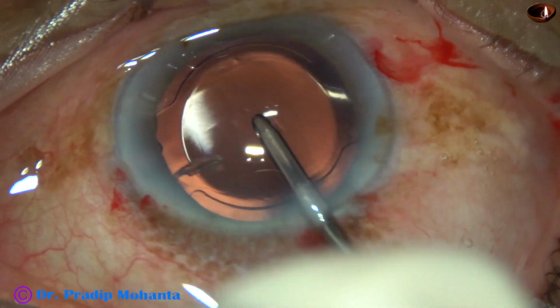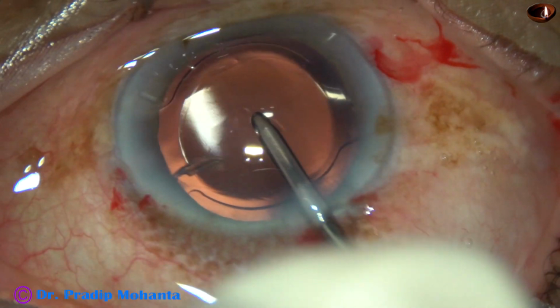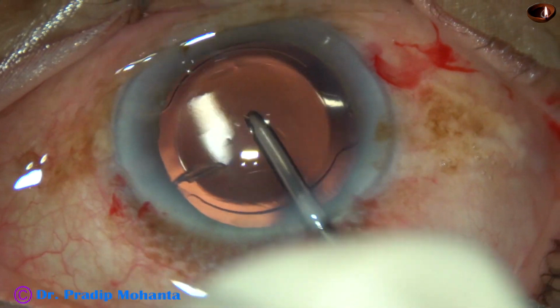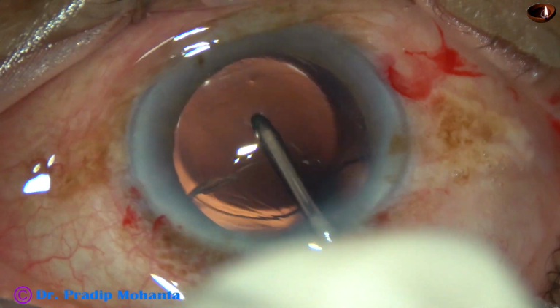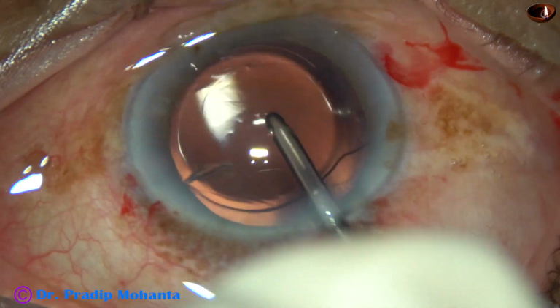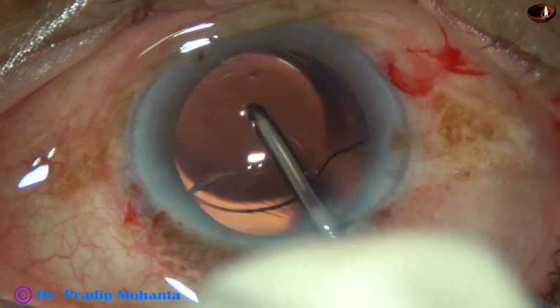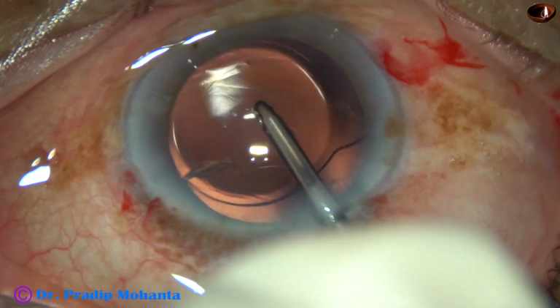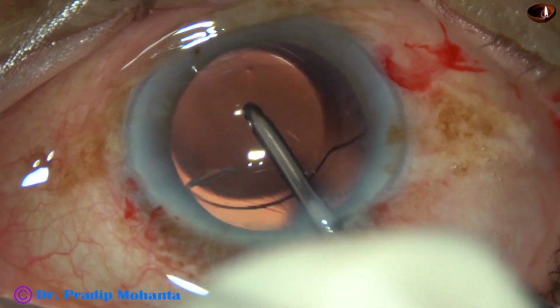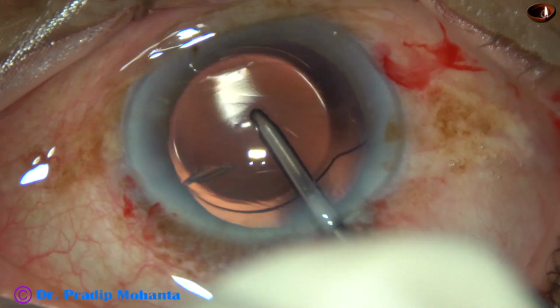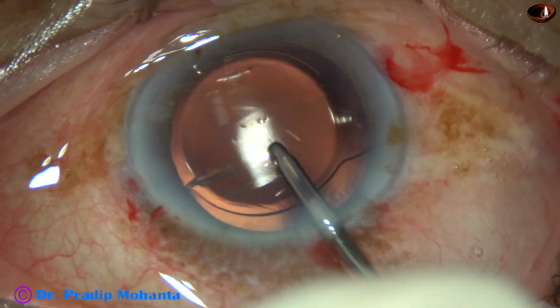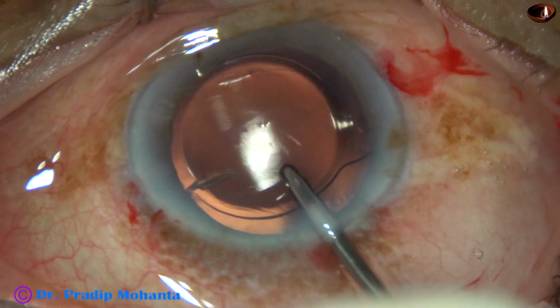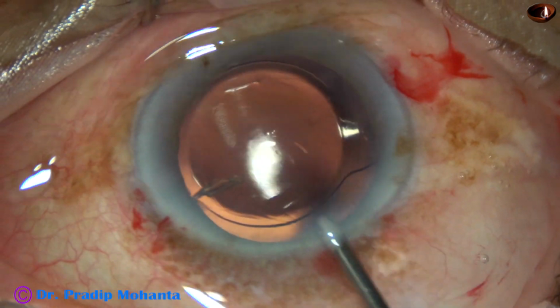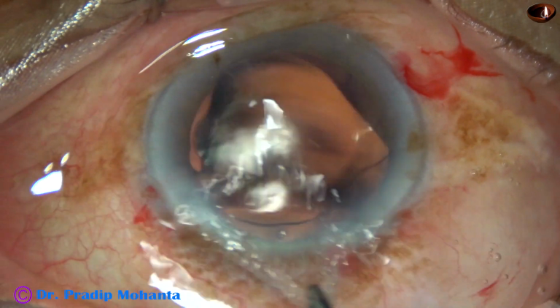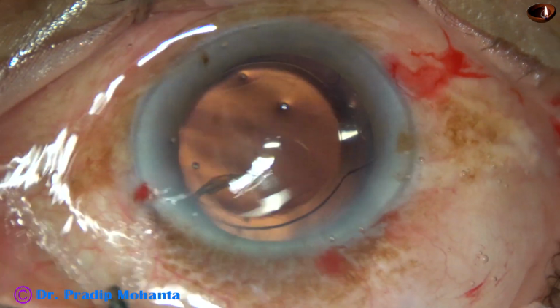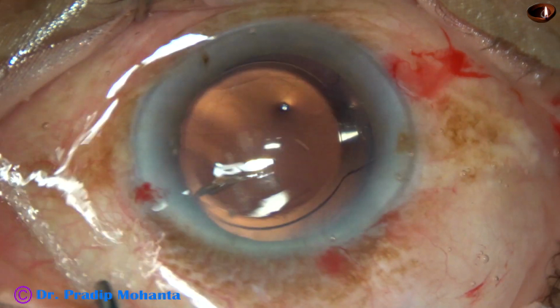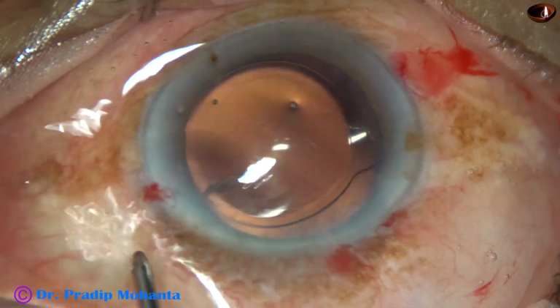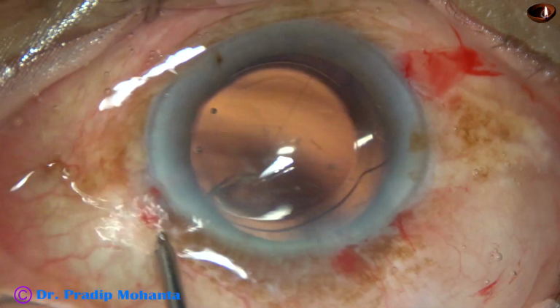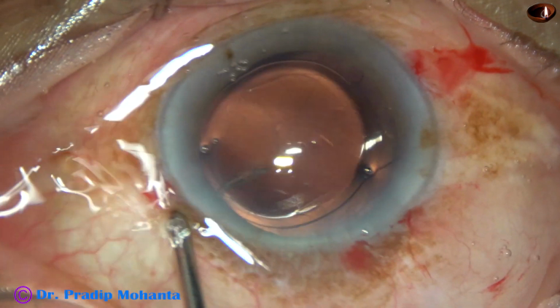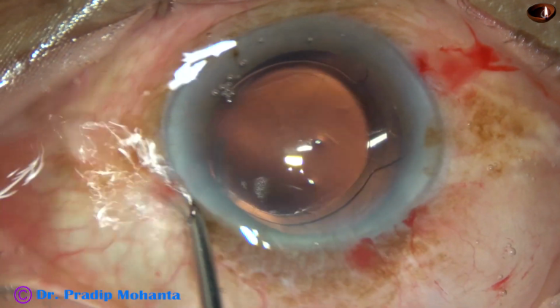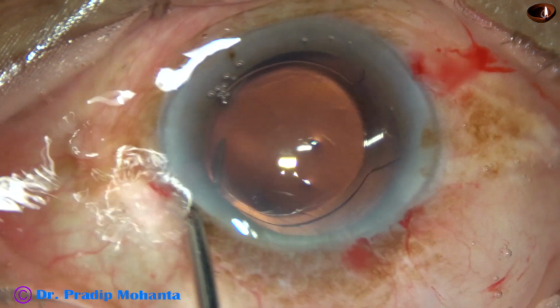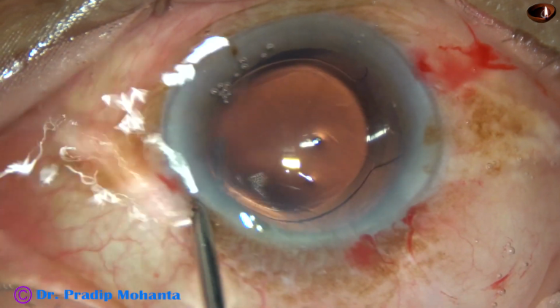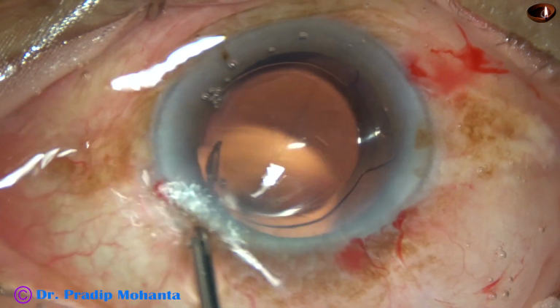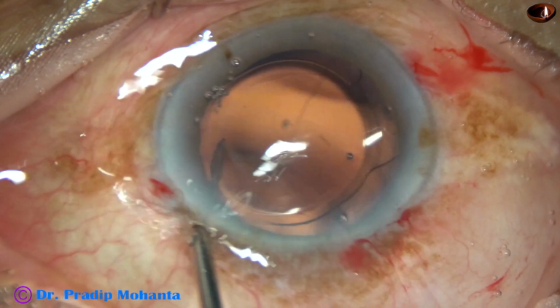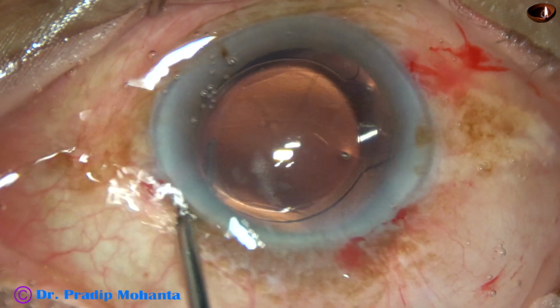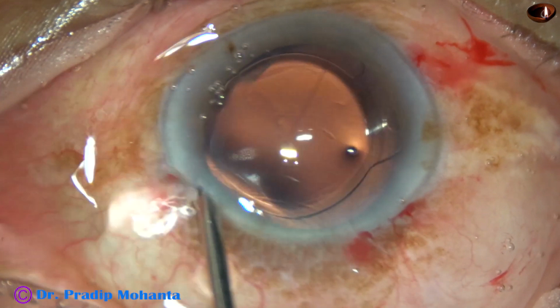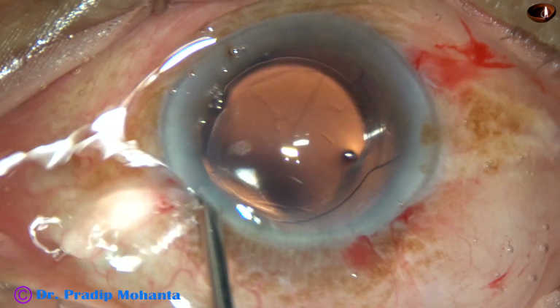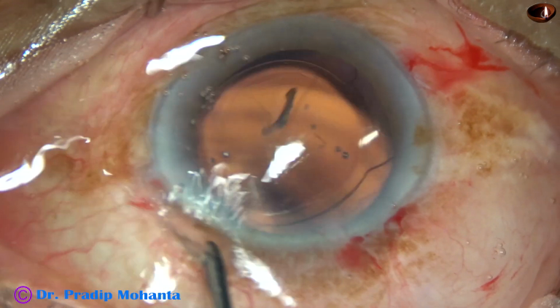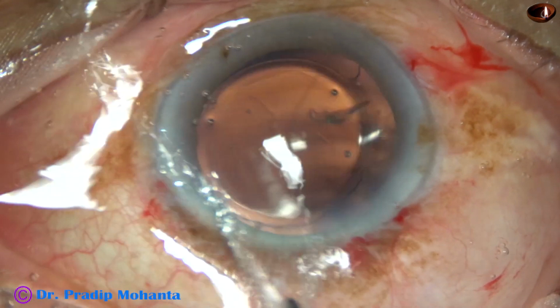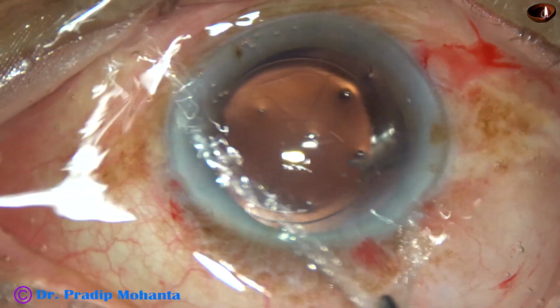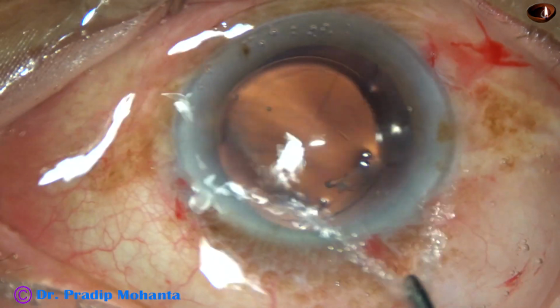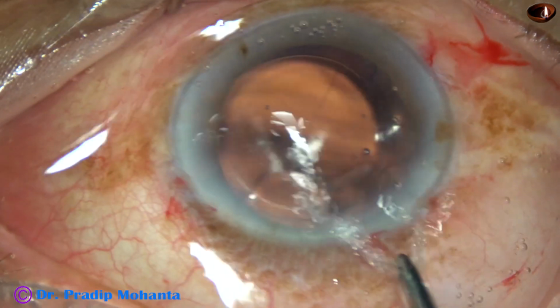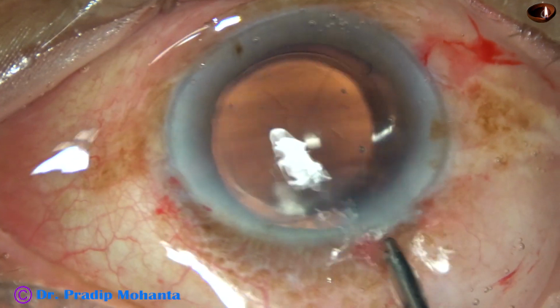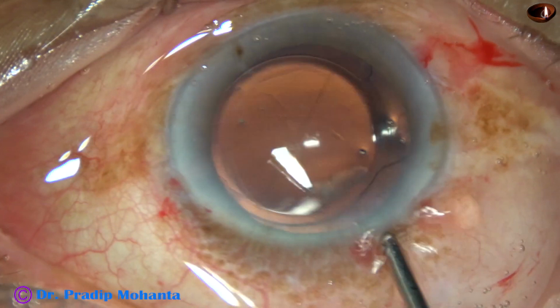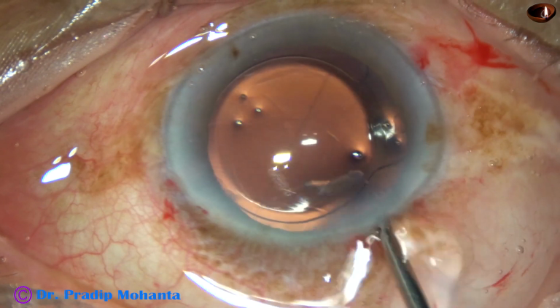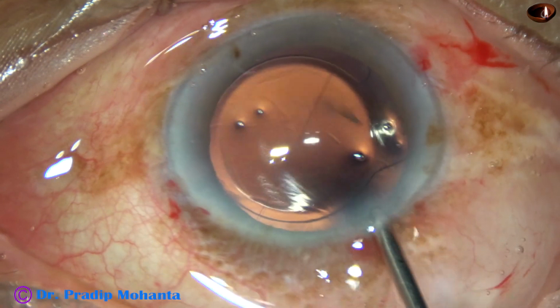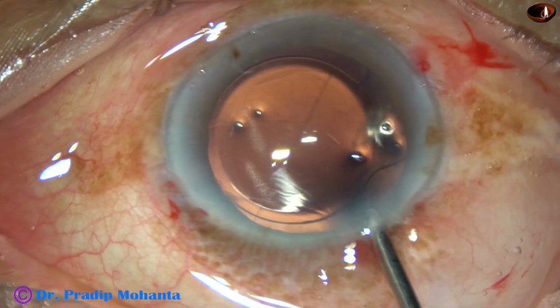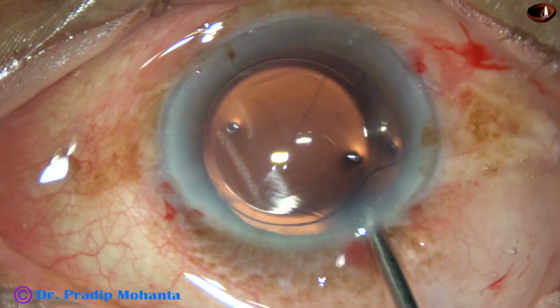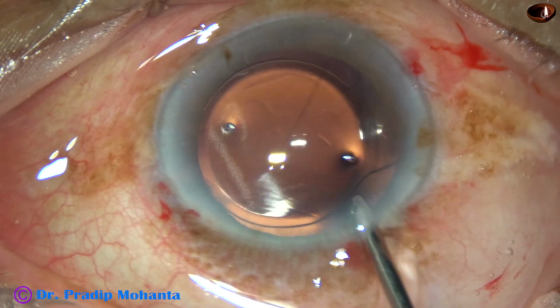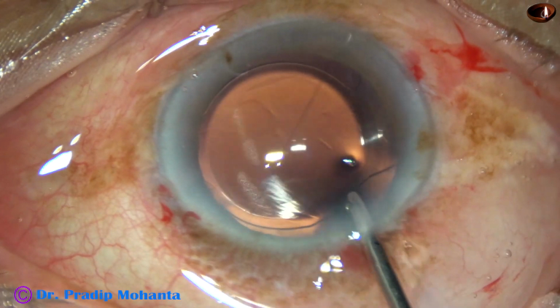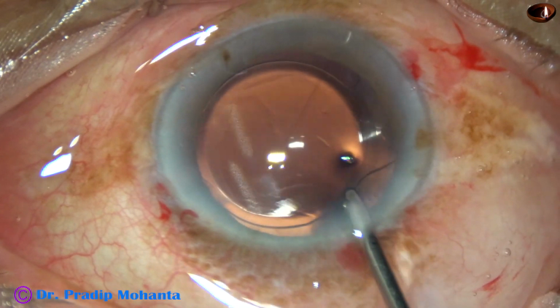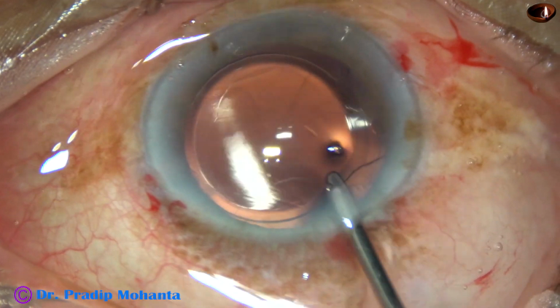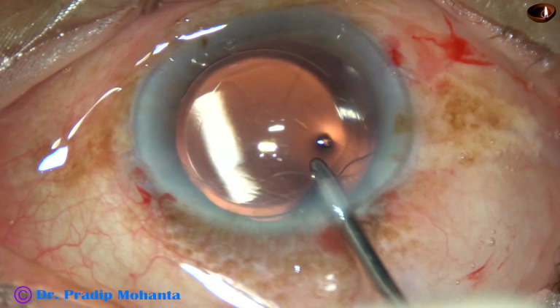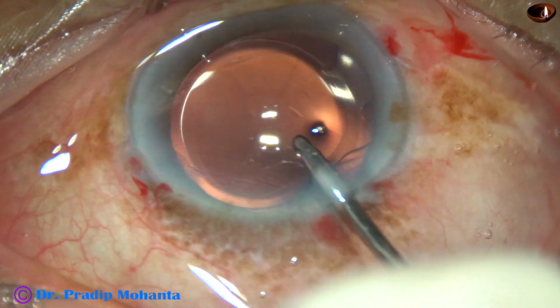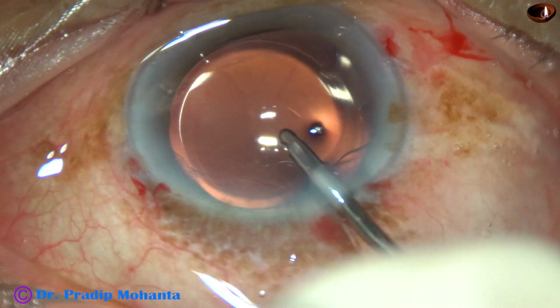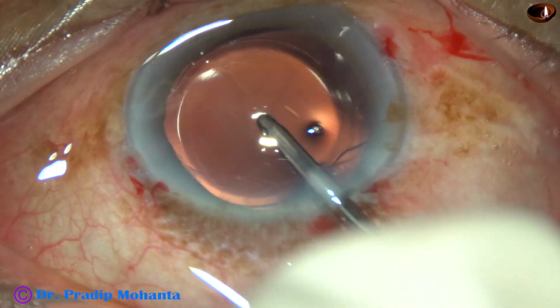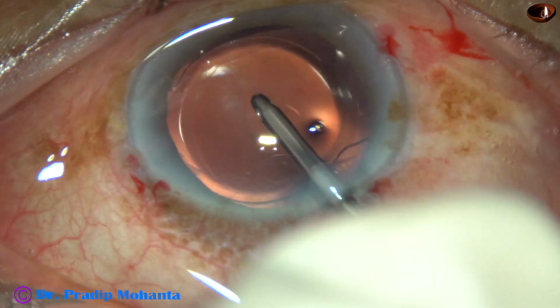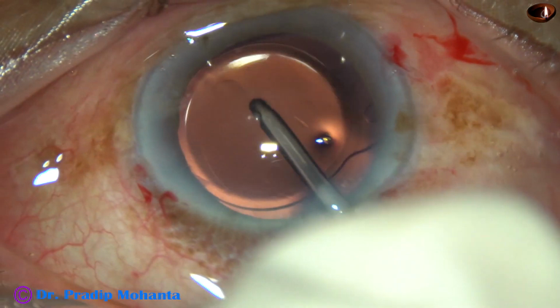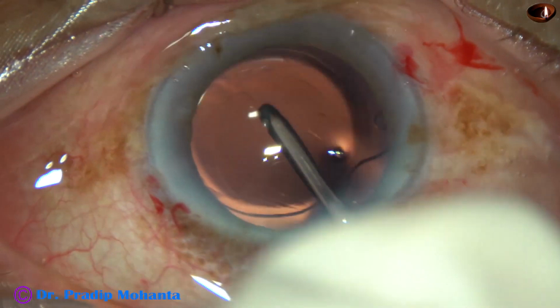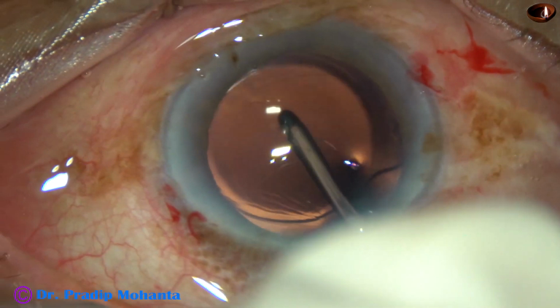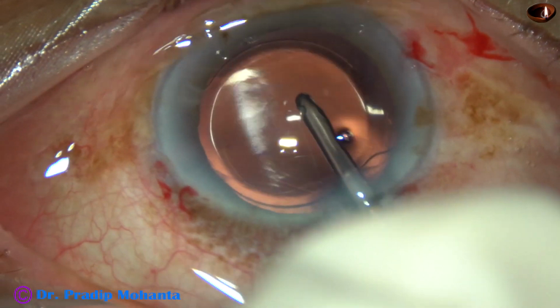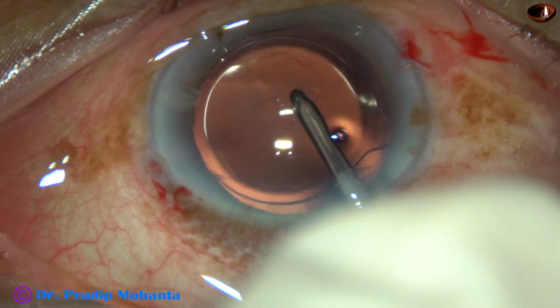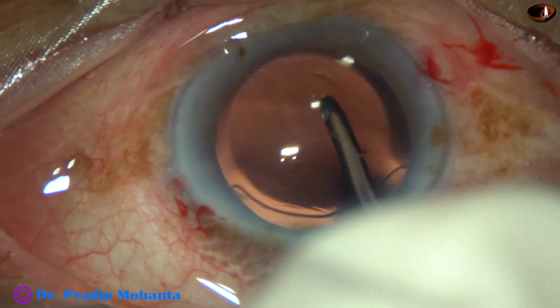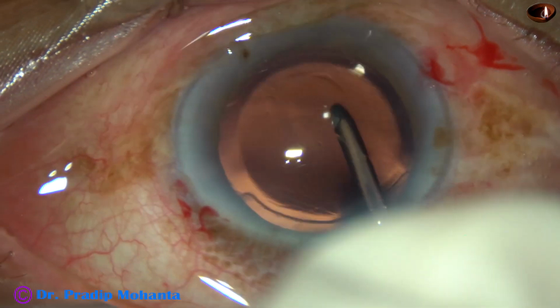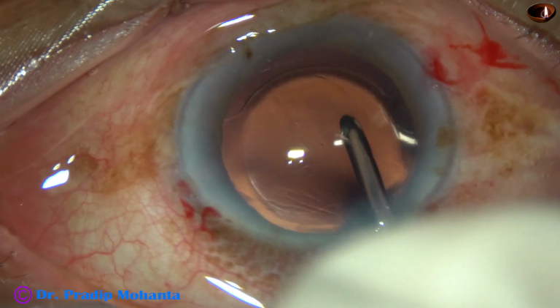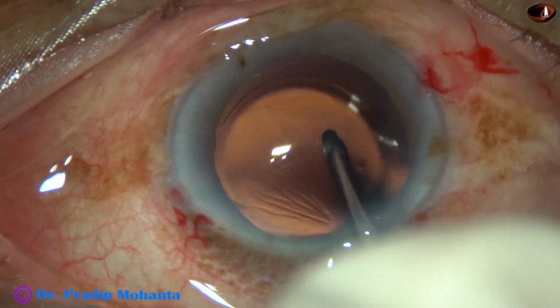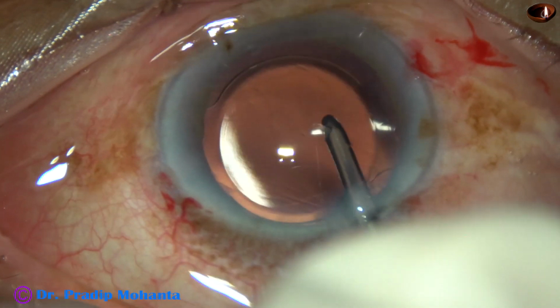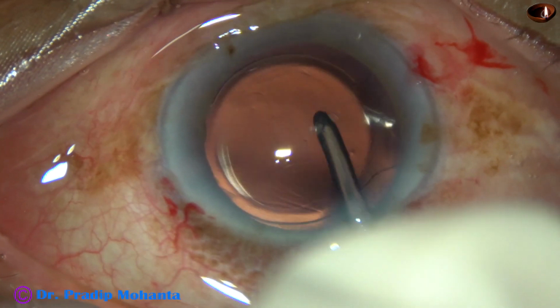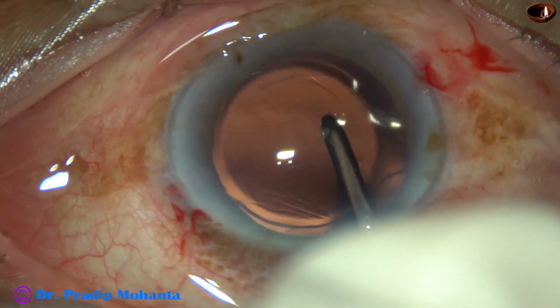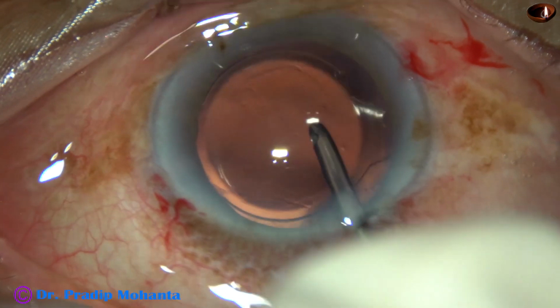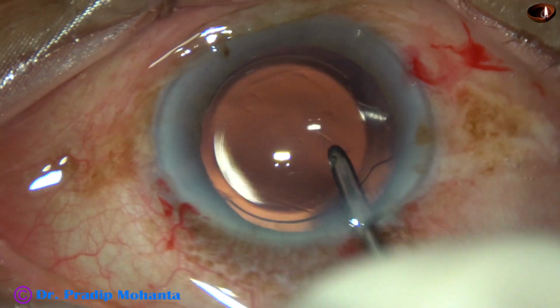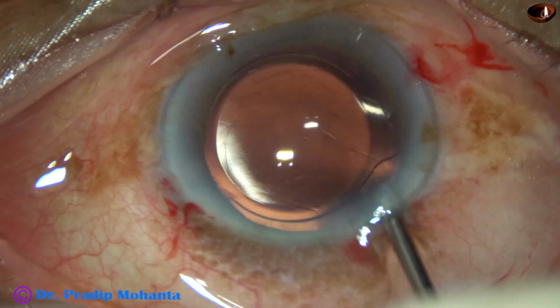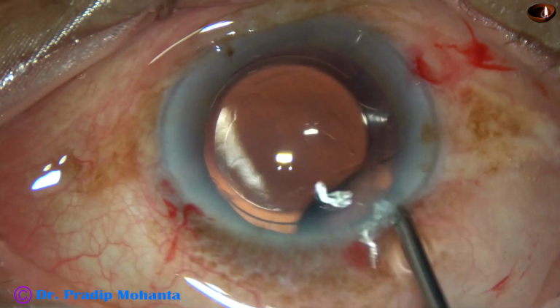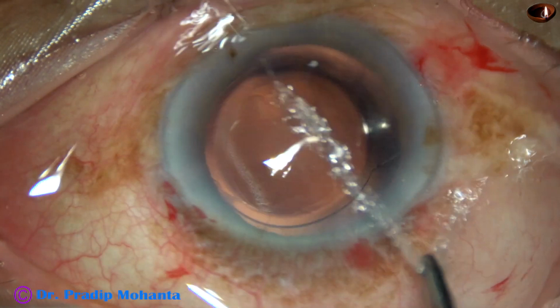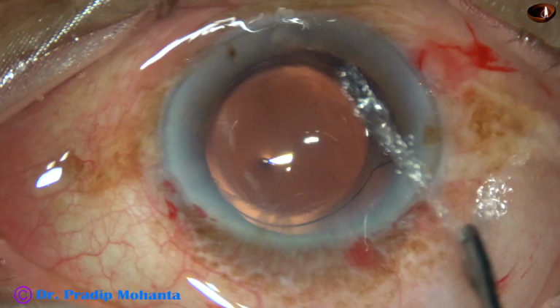There is some amount of lens matter — yes, it has come out.